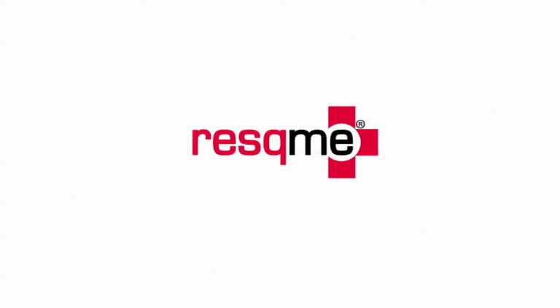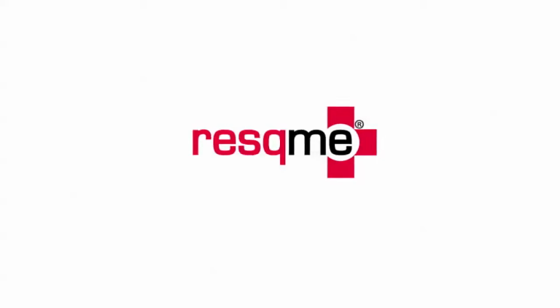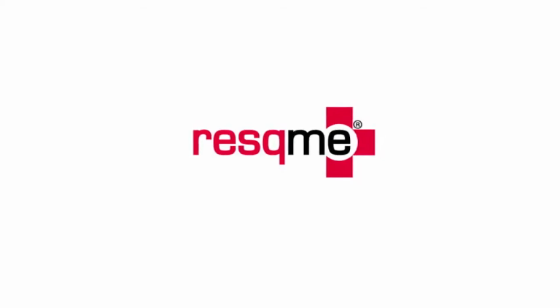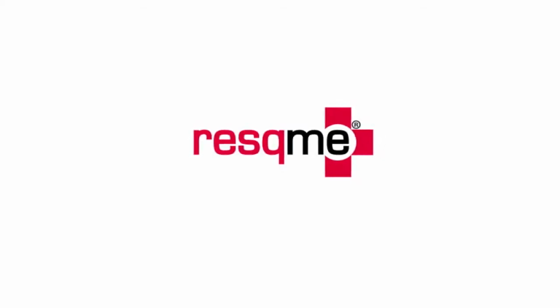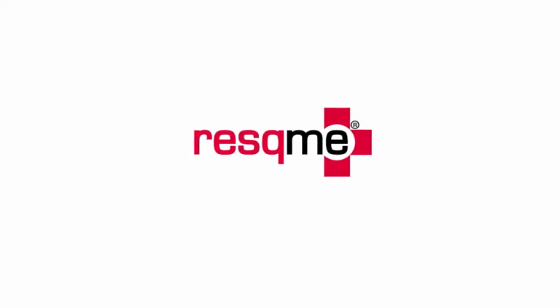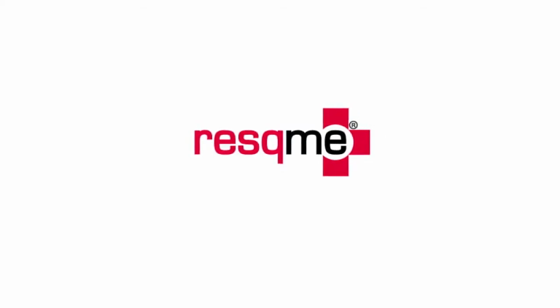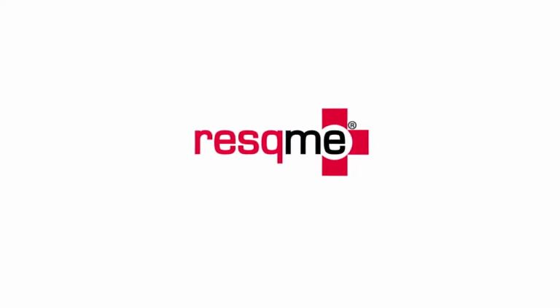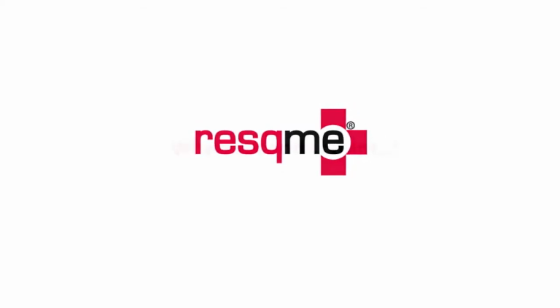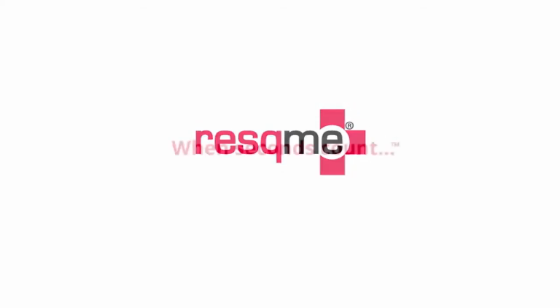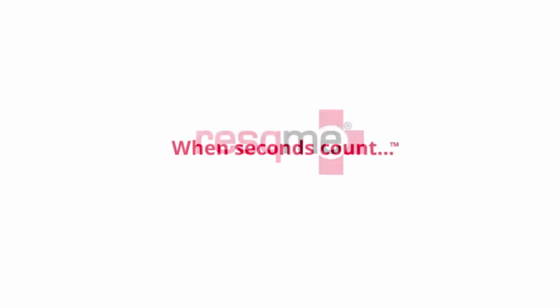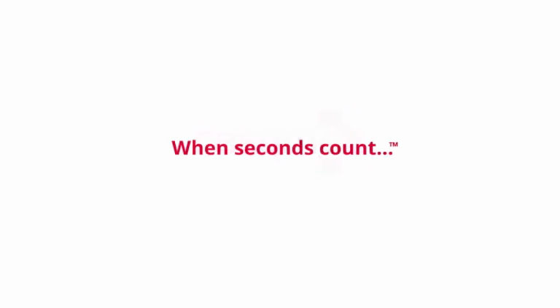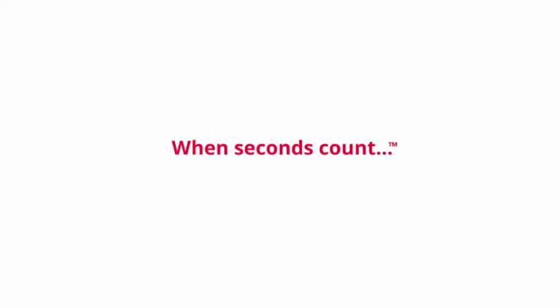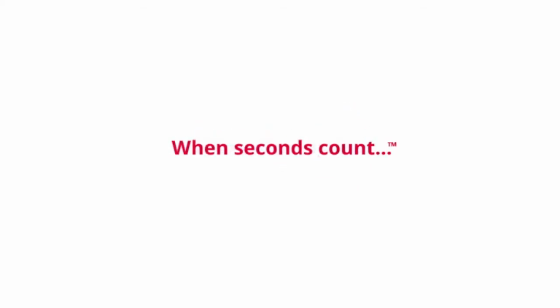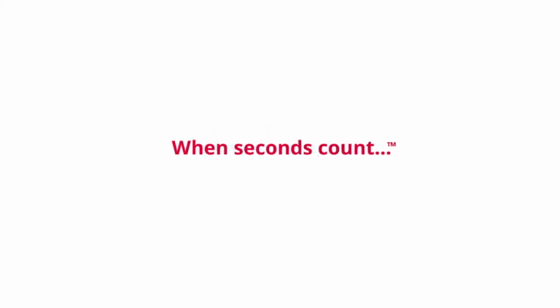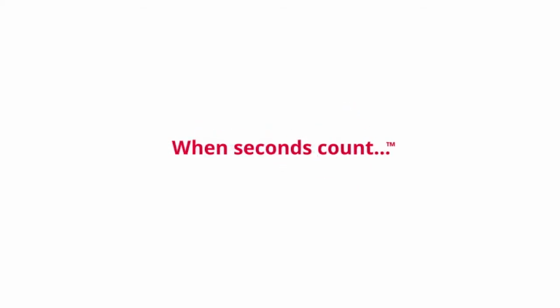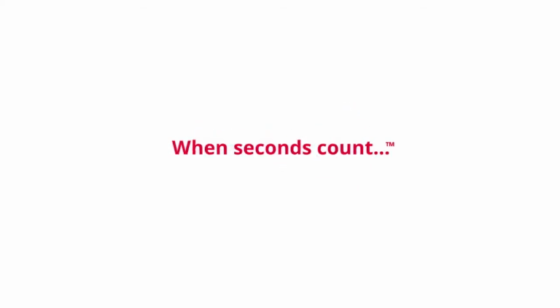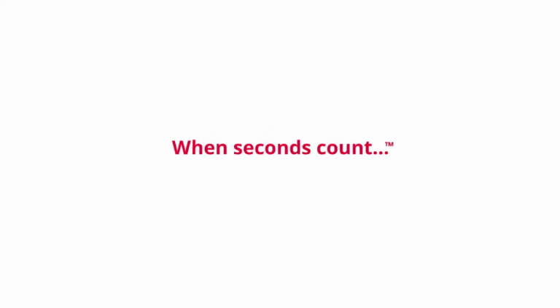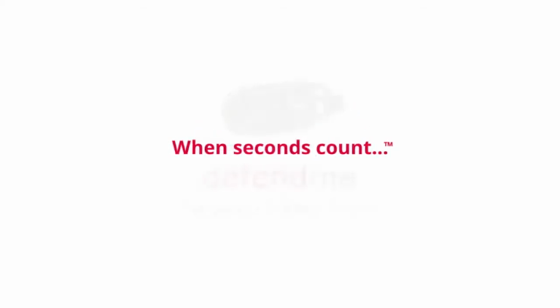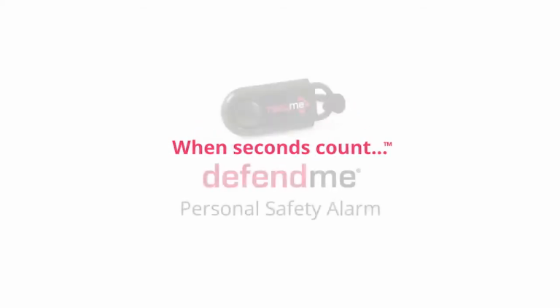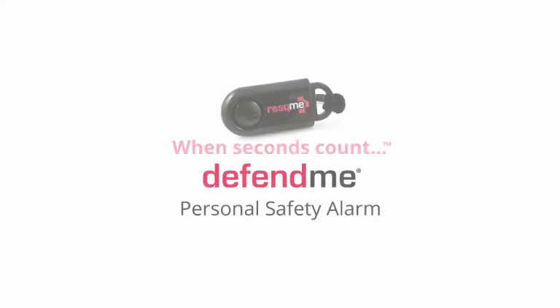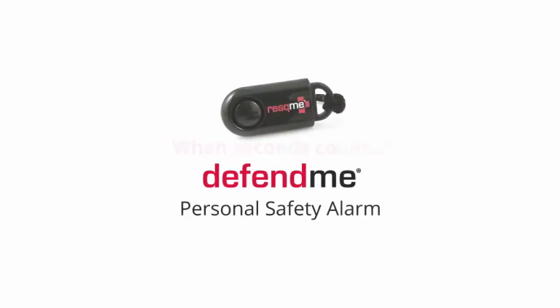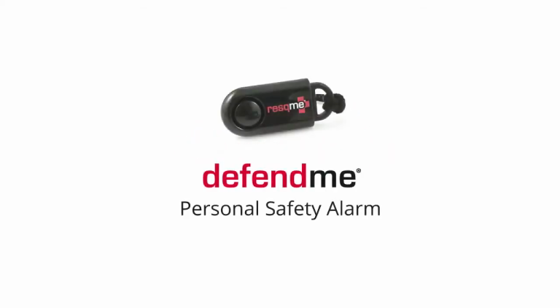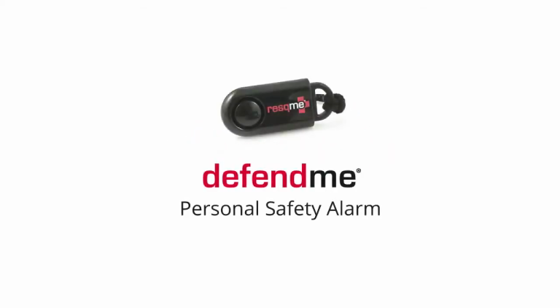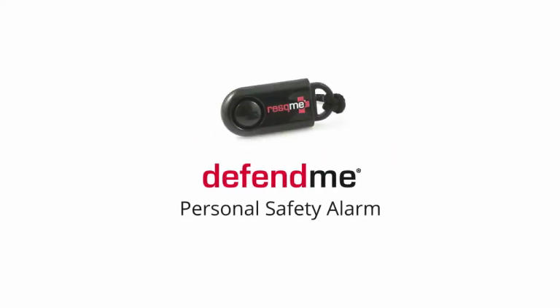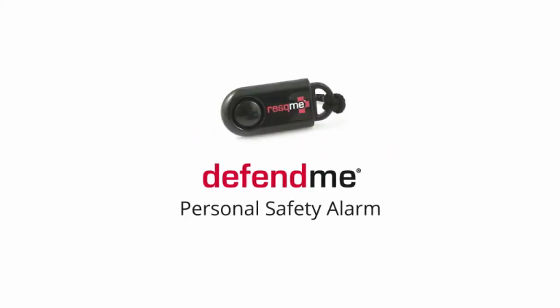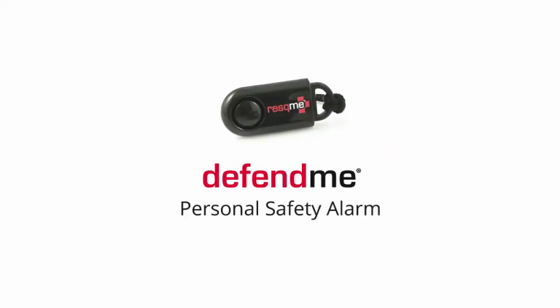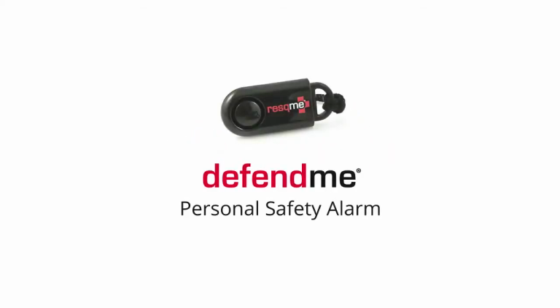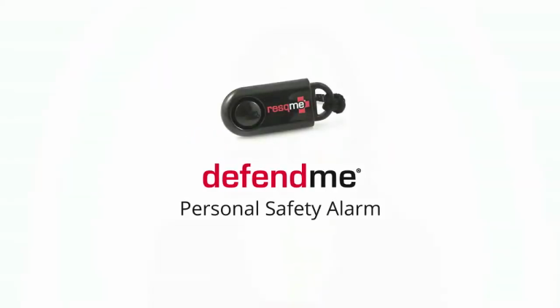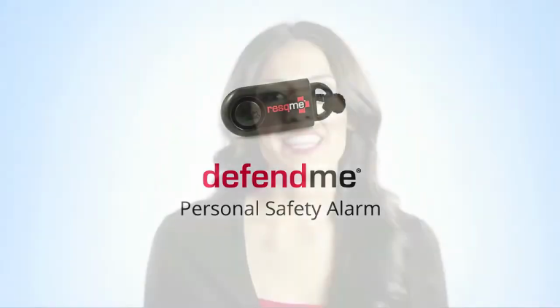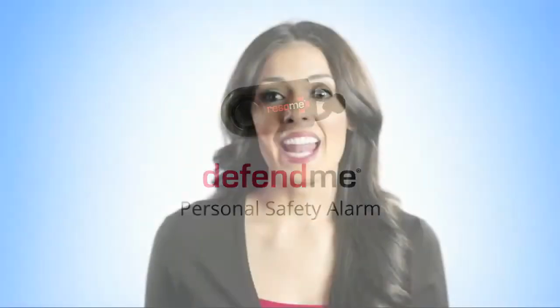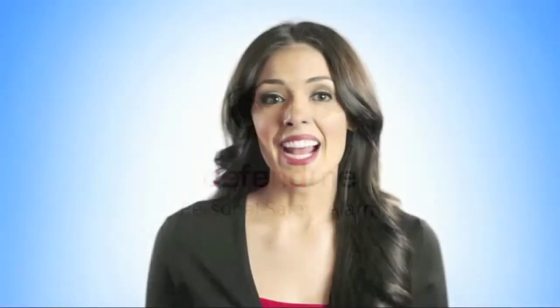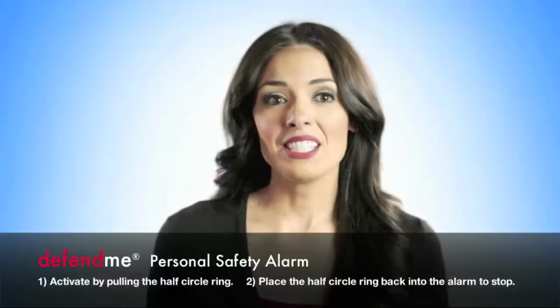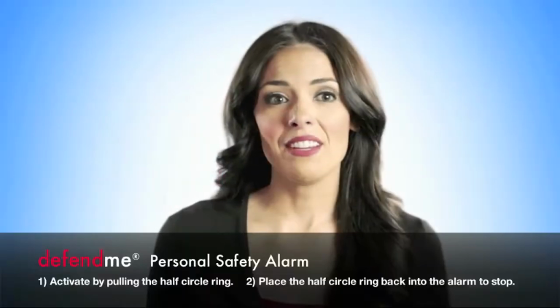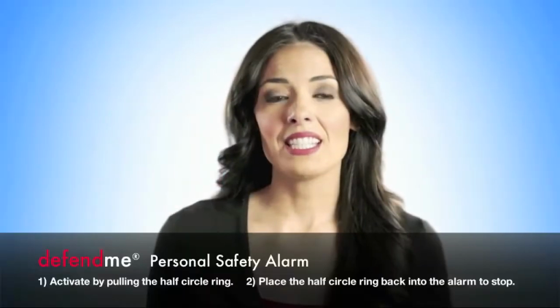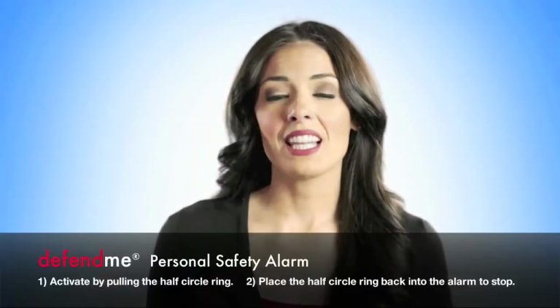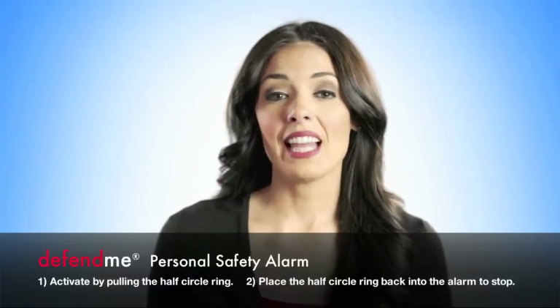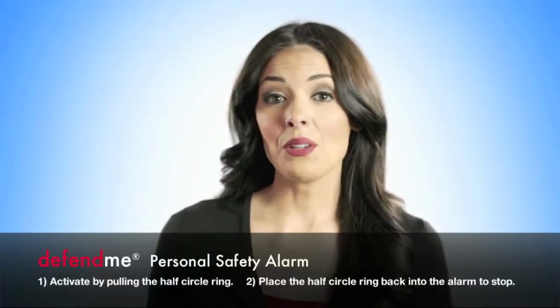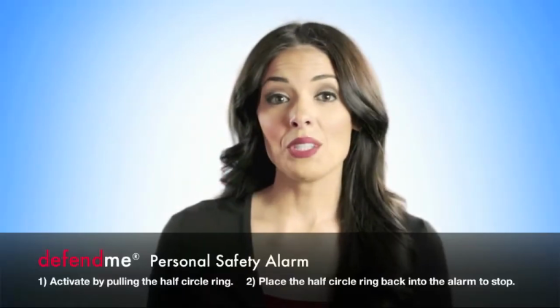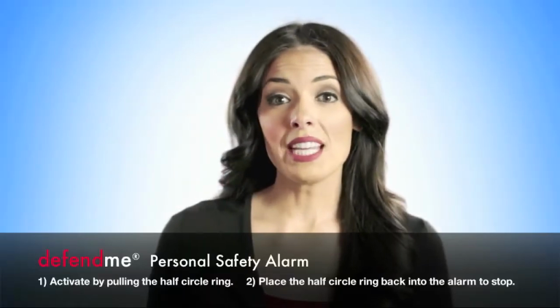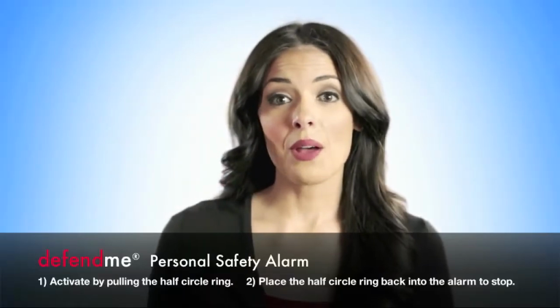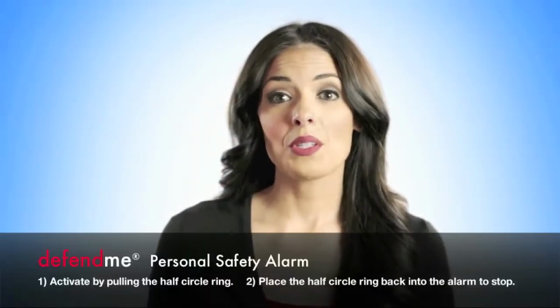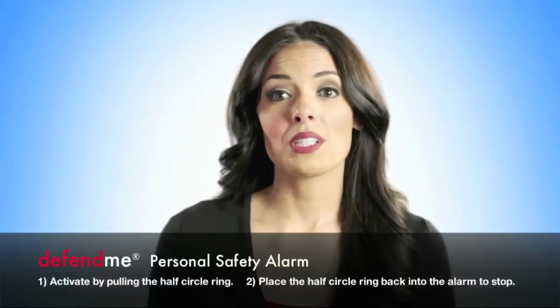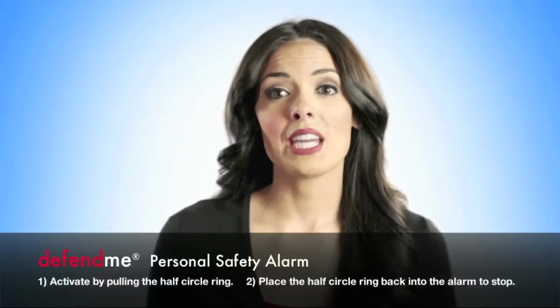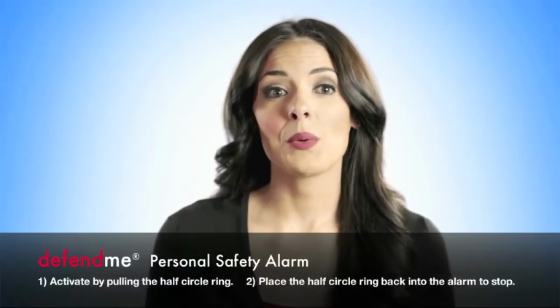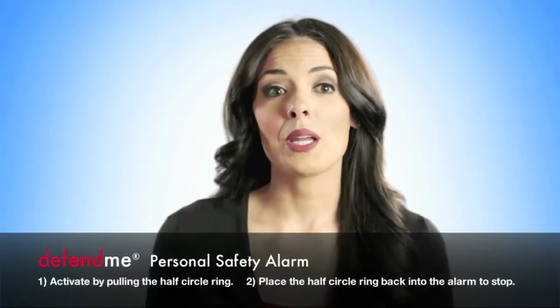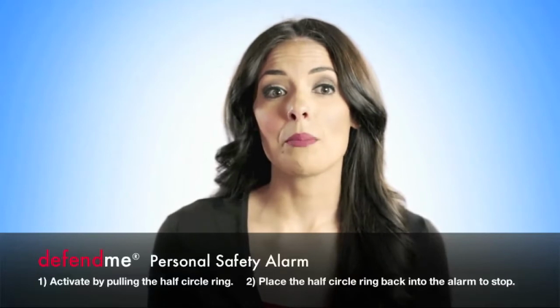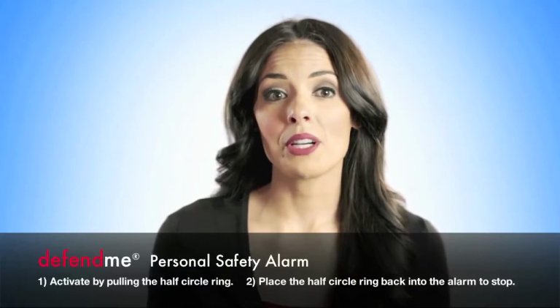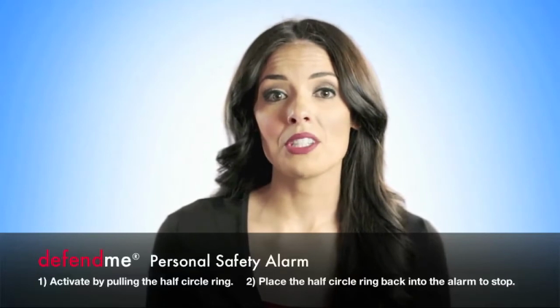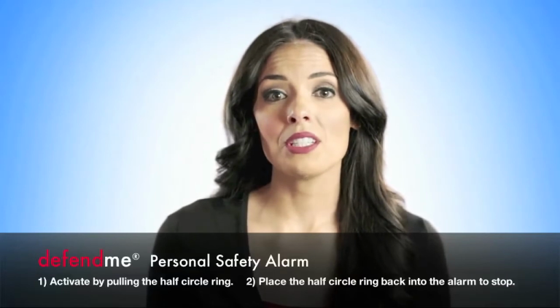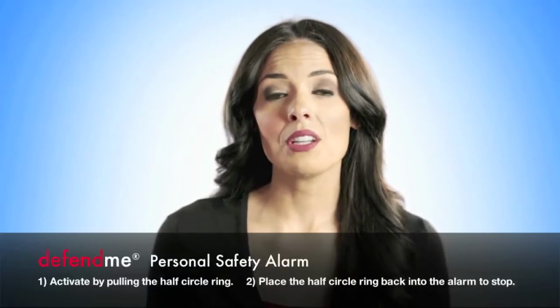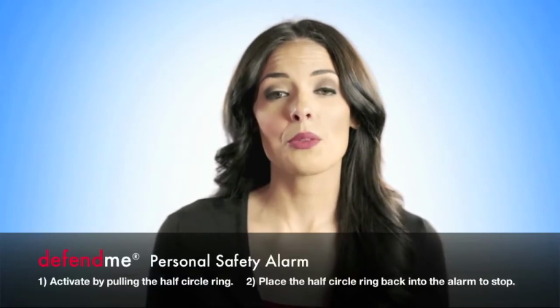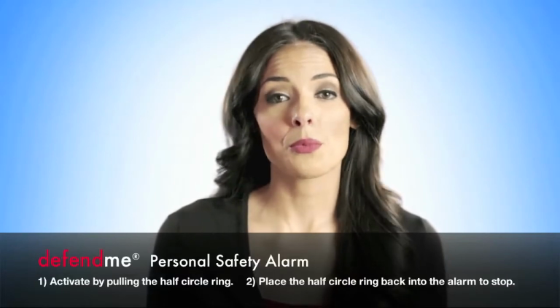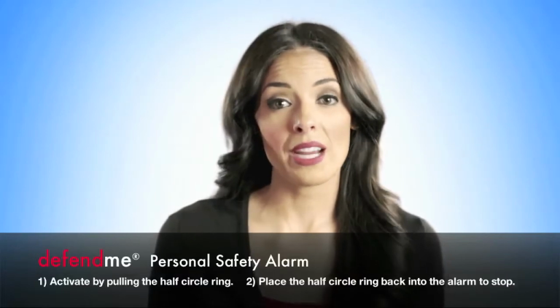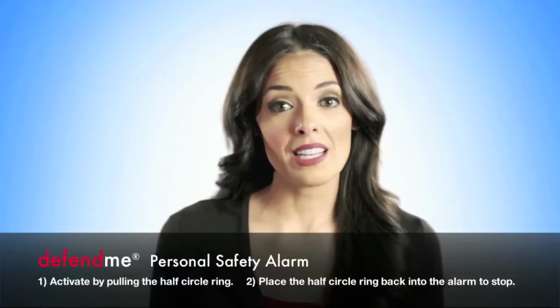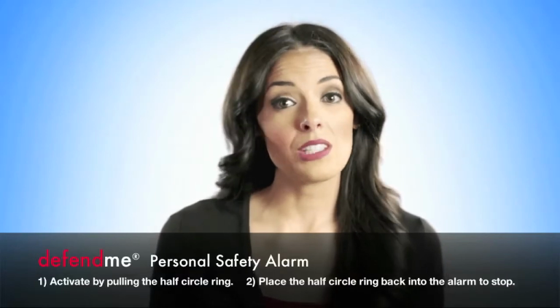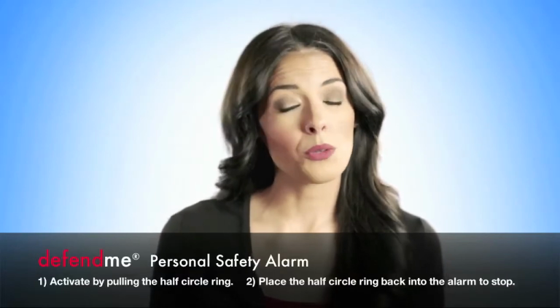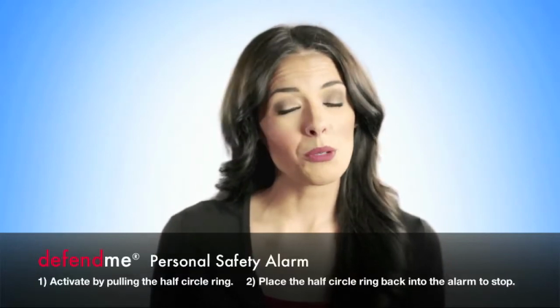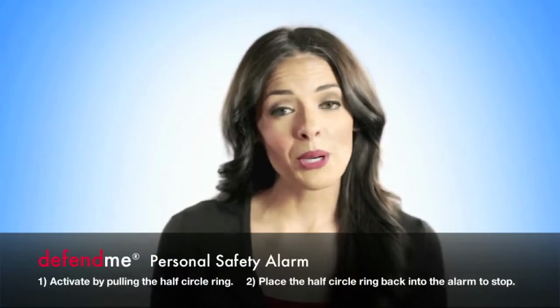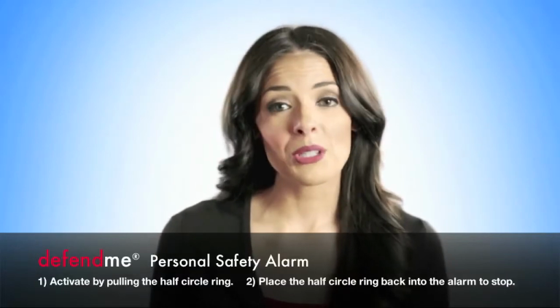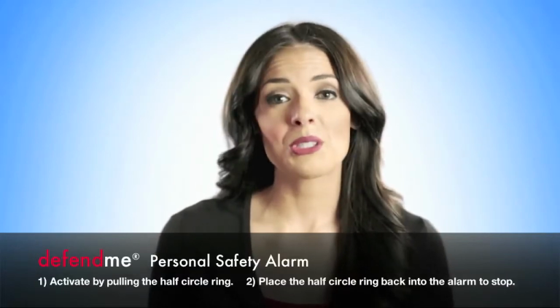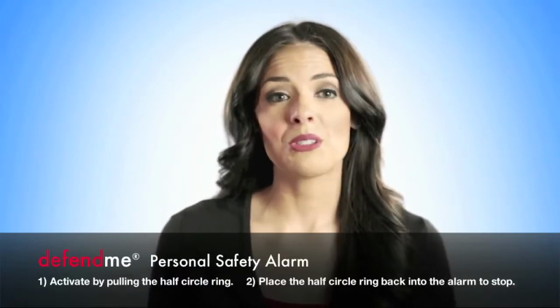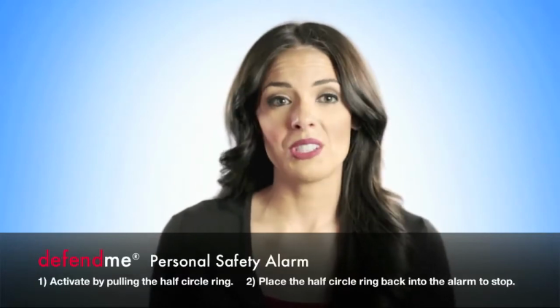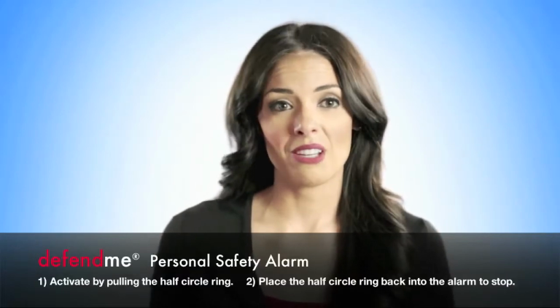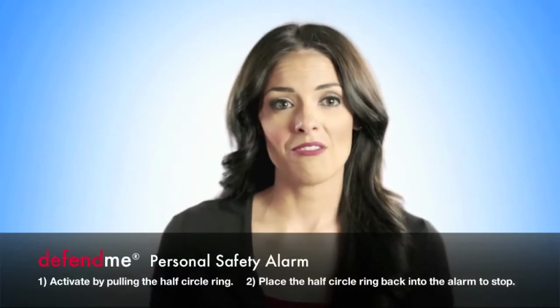Rescue Me has come out with a handheld personal alarm that activates a loud sound to scare away a person threatening your personal safety.